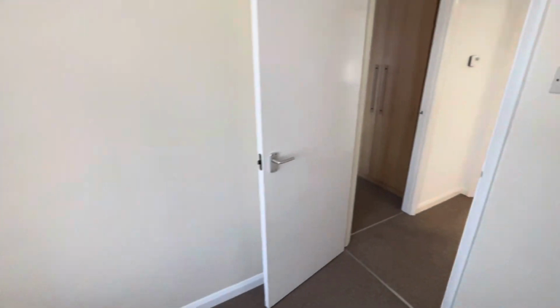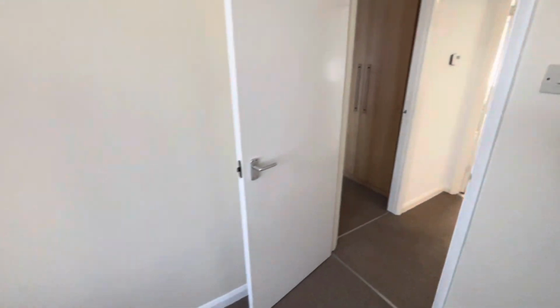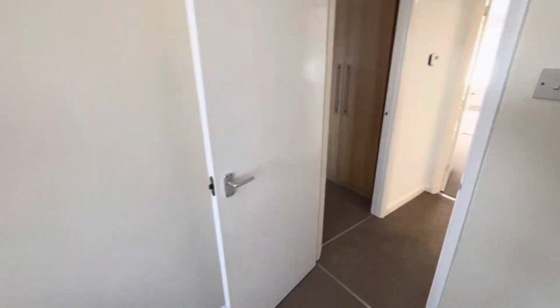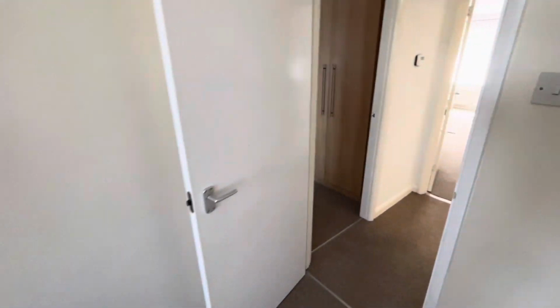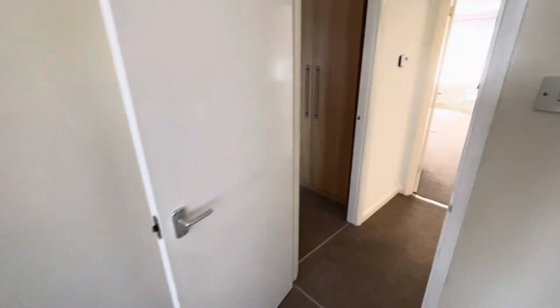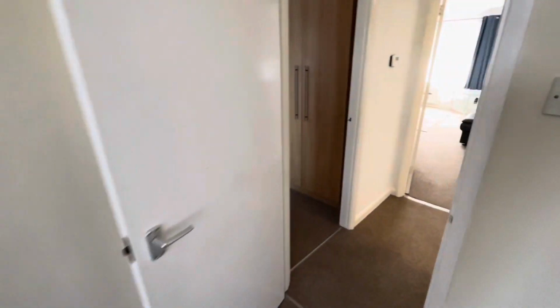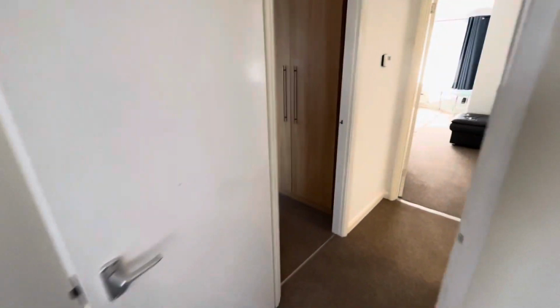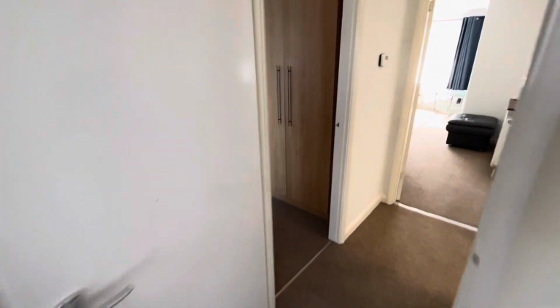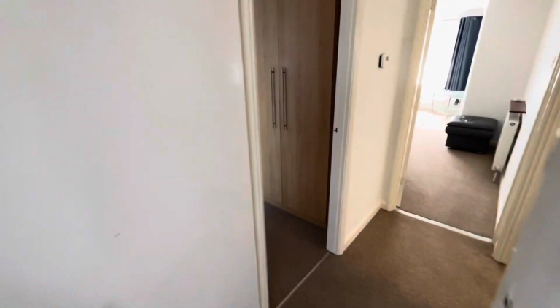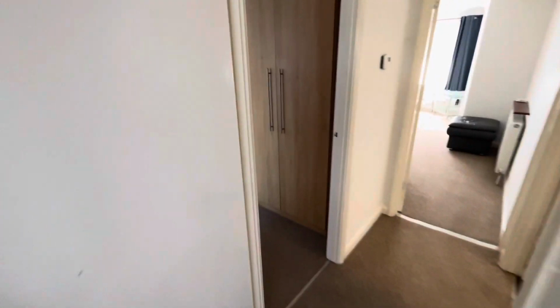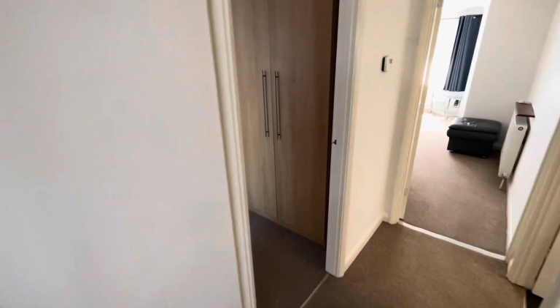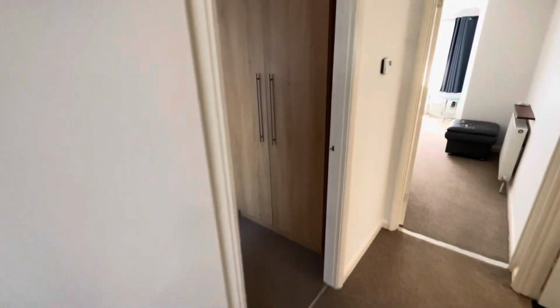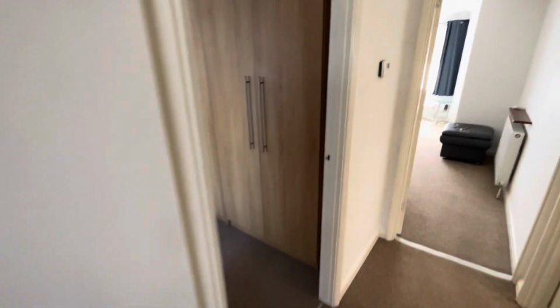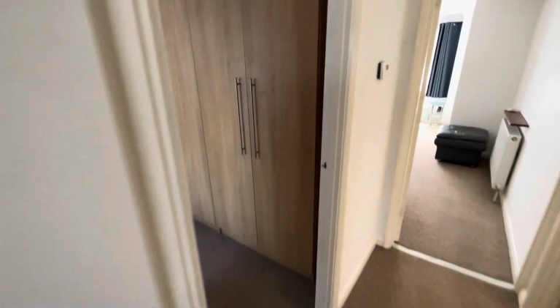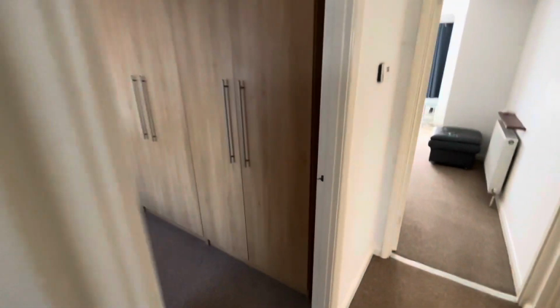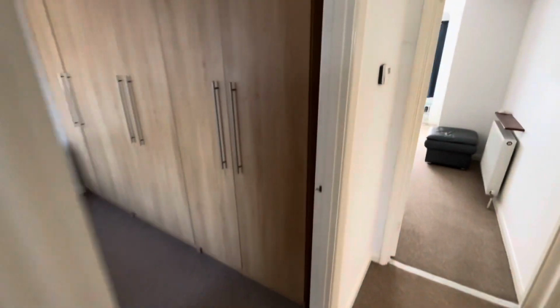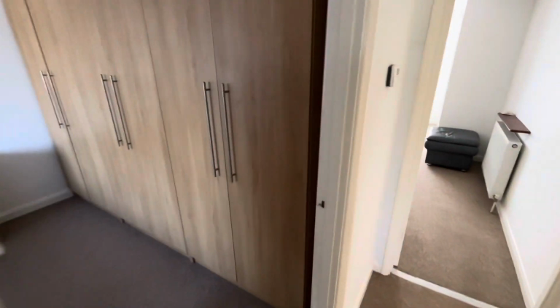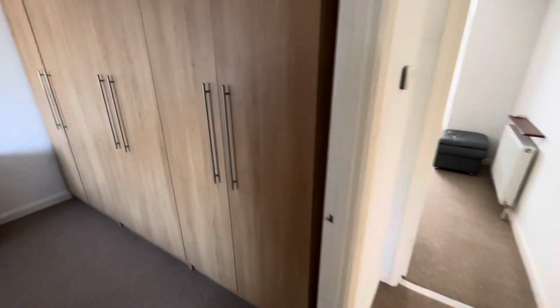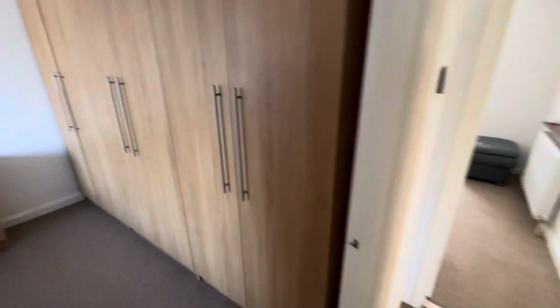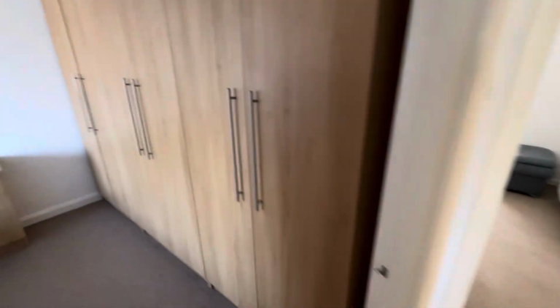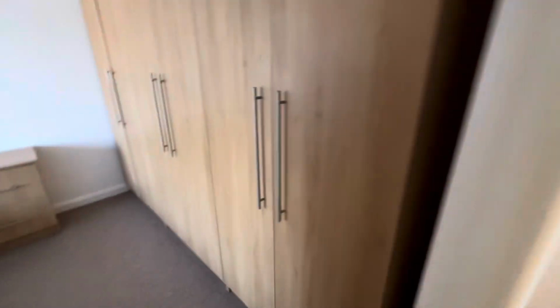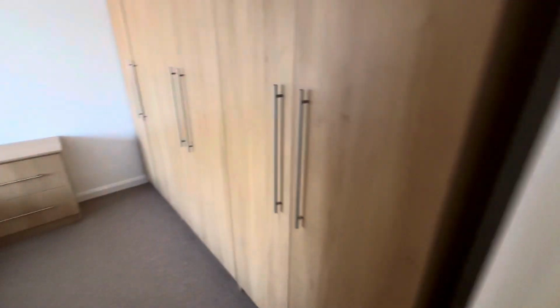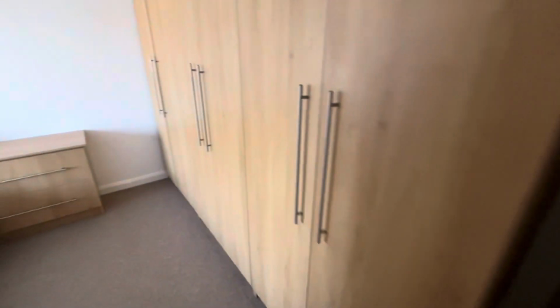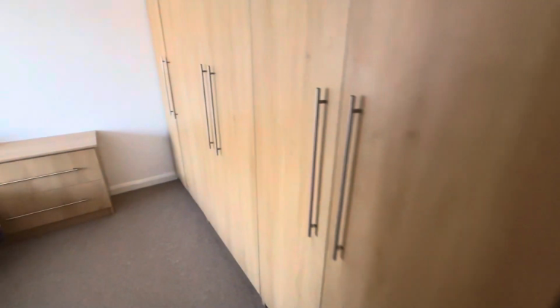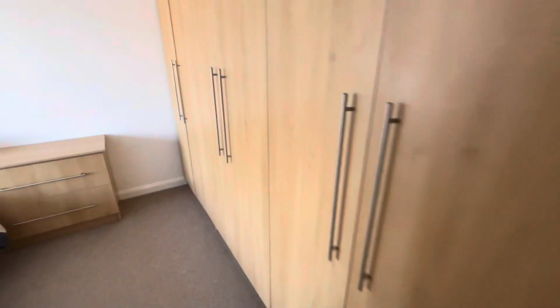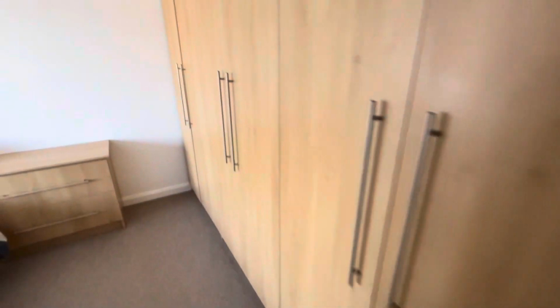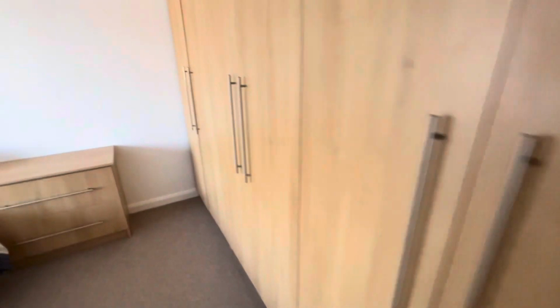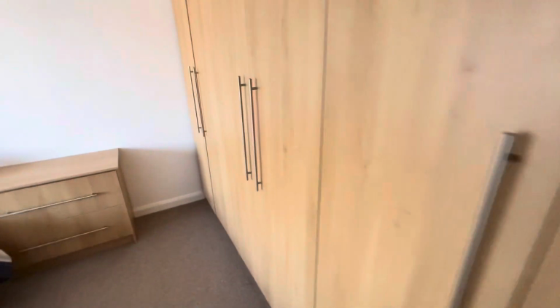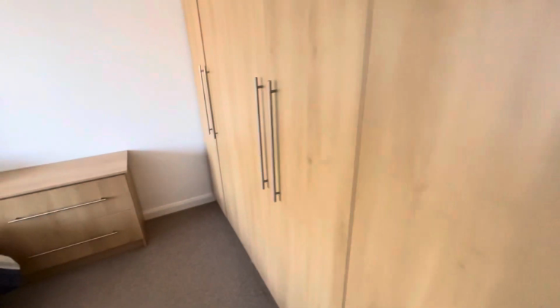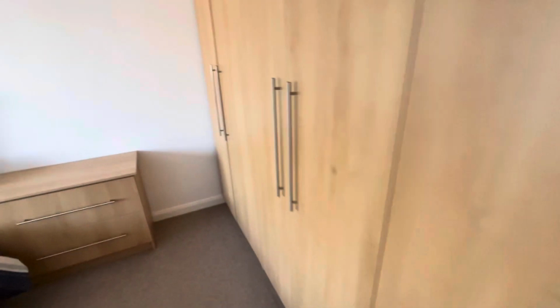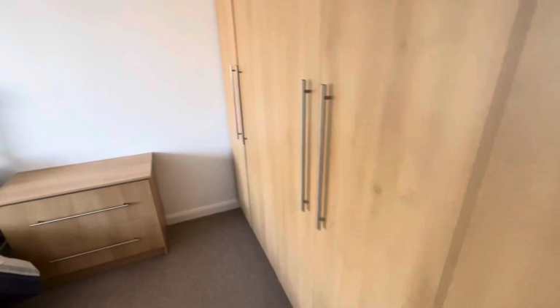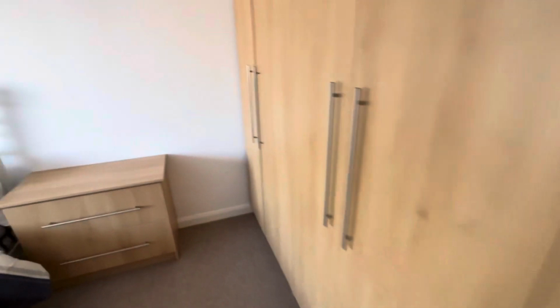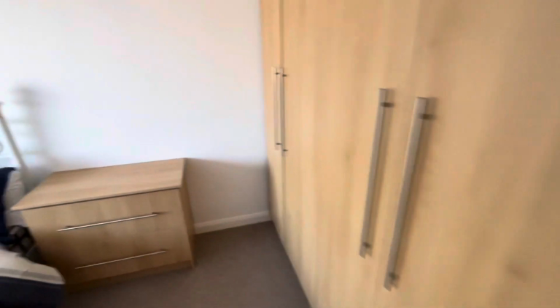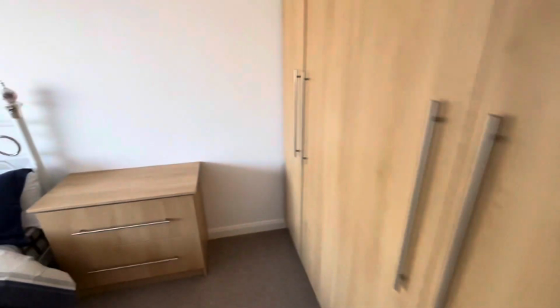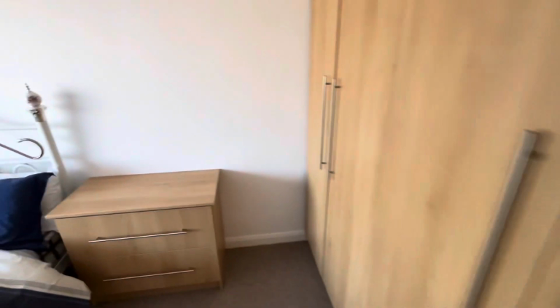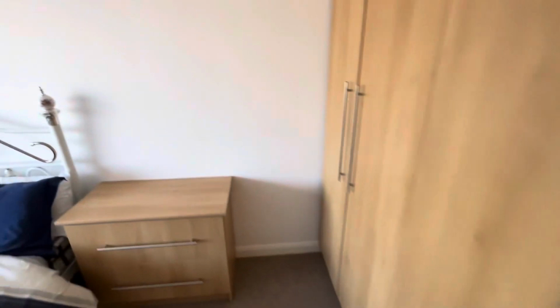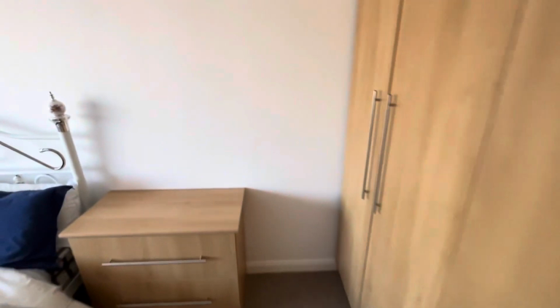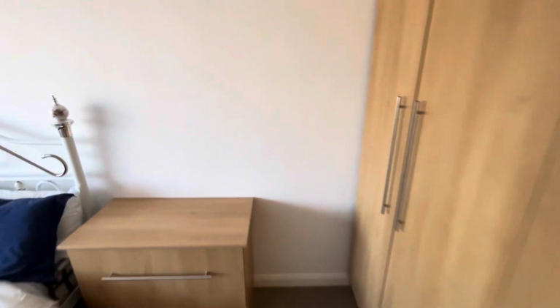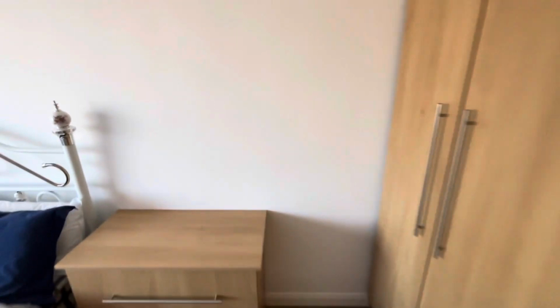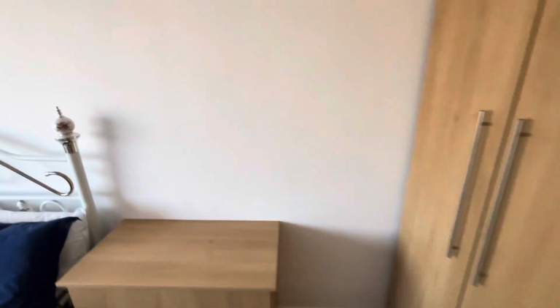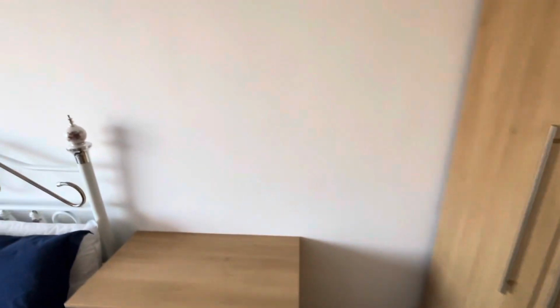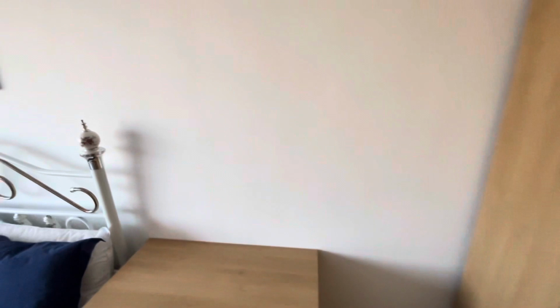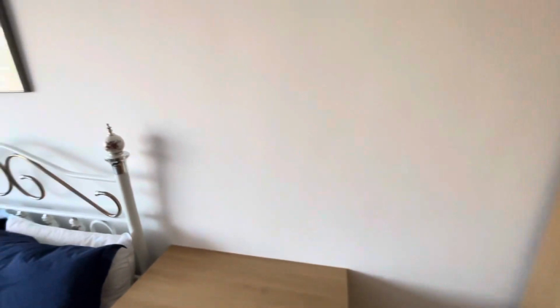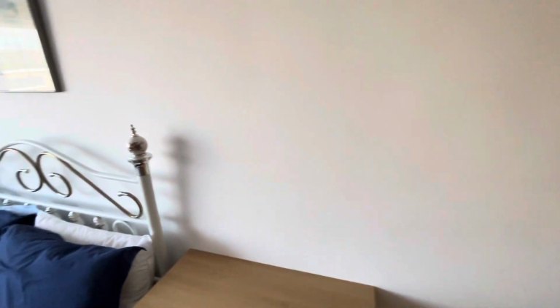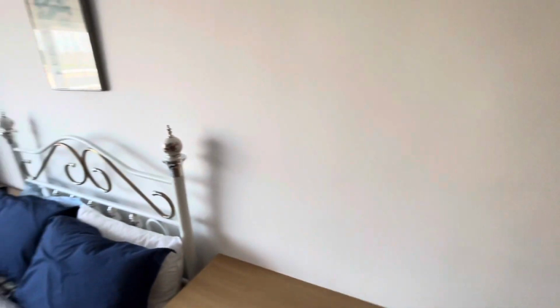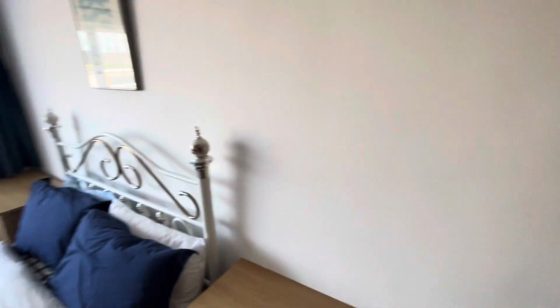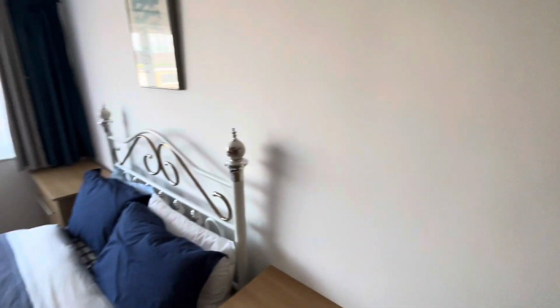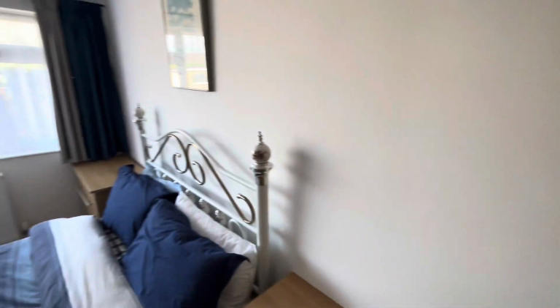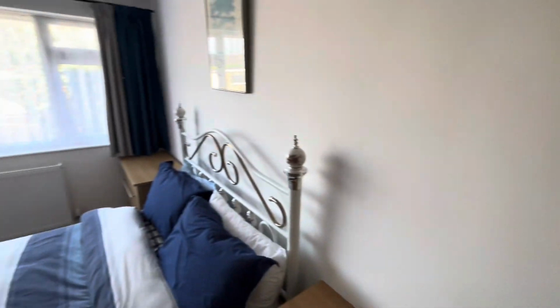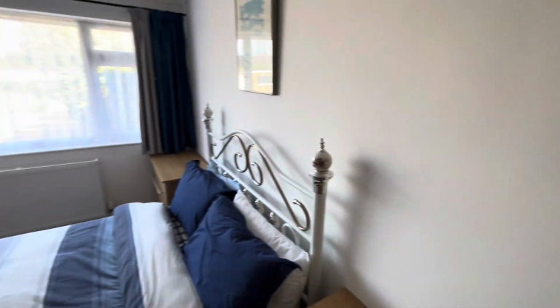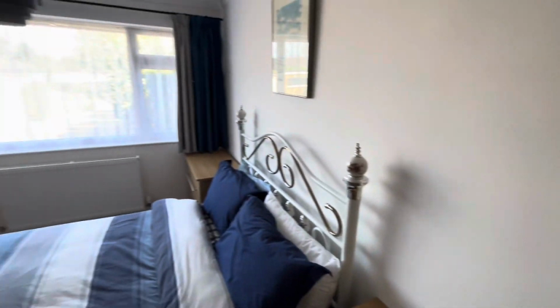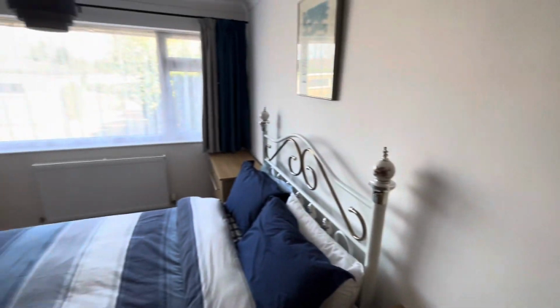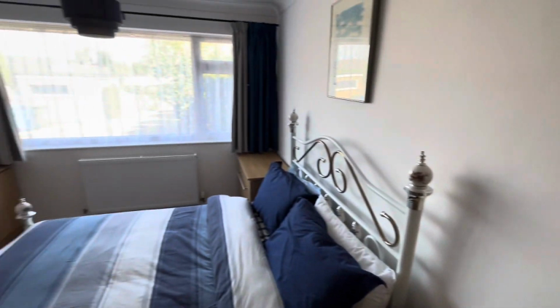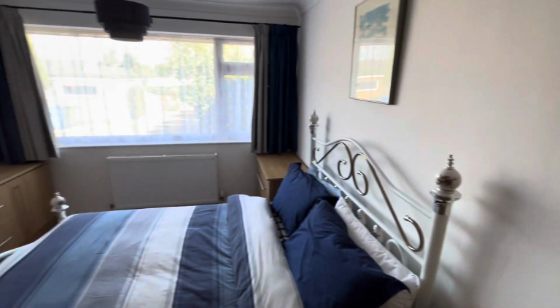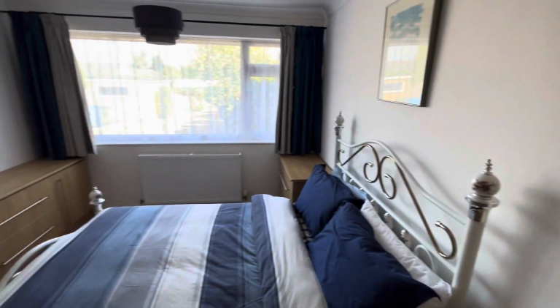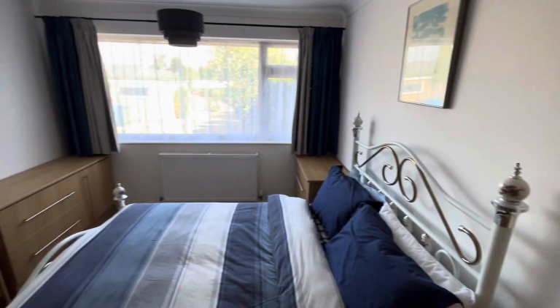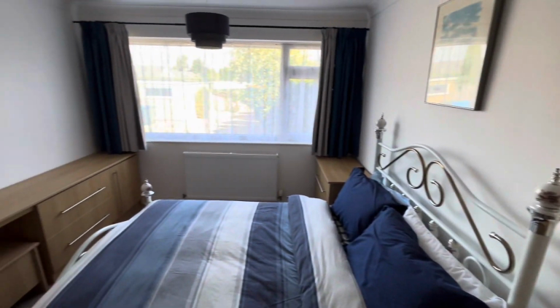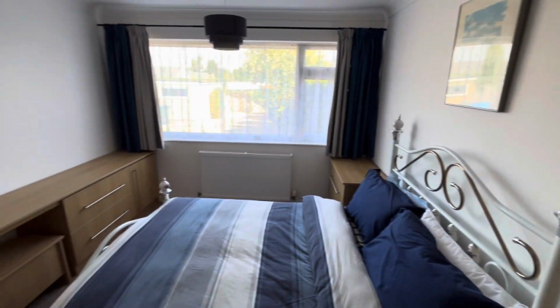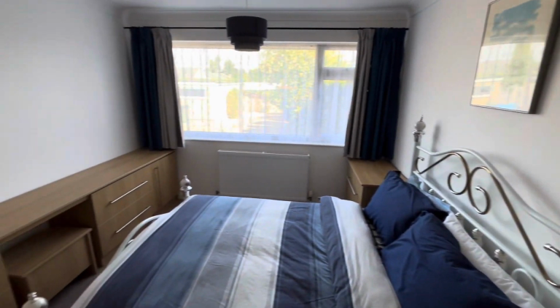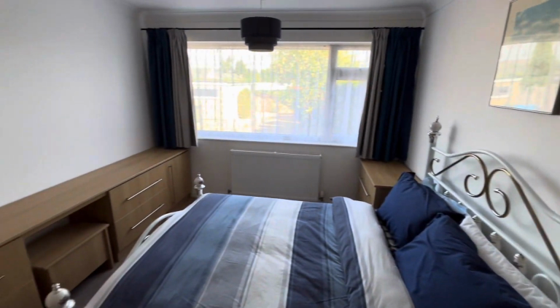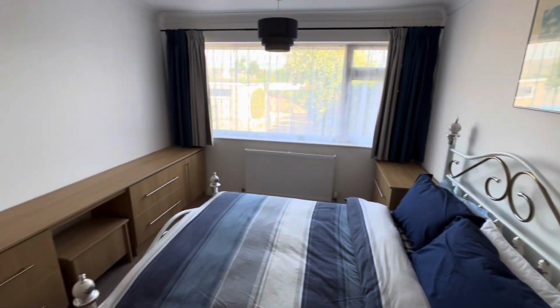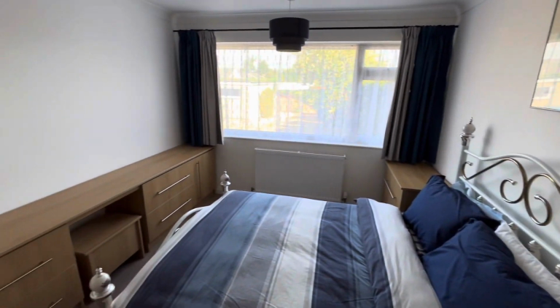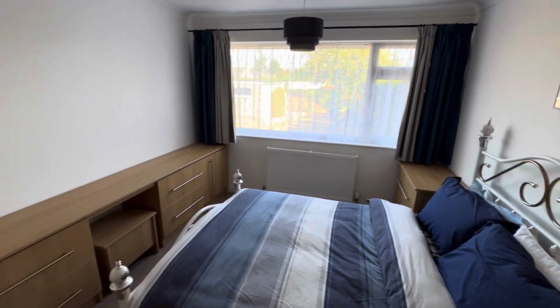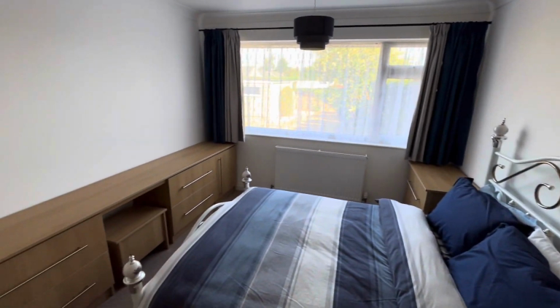The main bedroom has all built-in furniture and is also a really good-sized double.